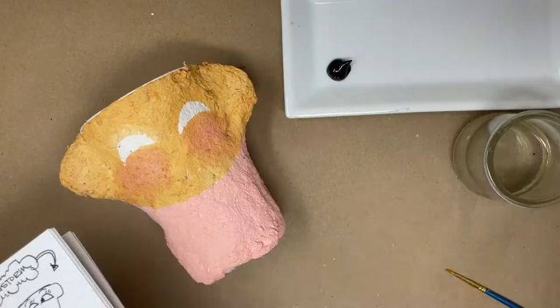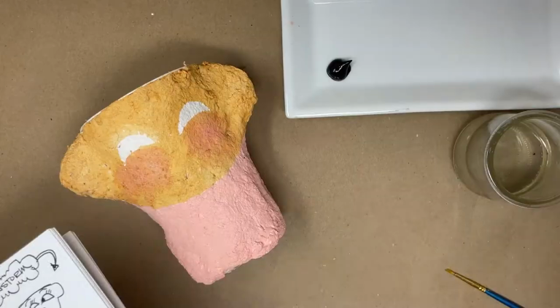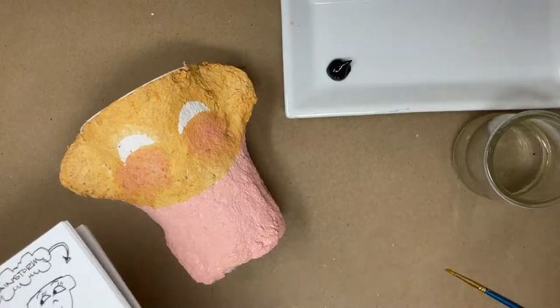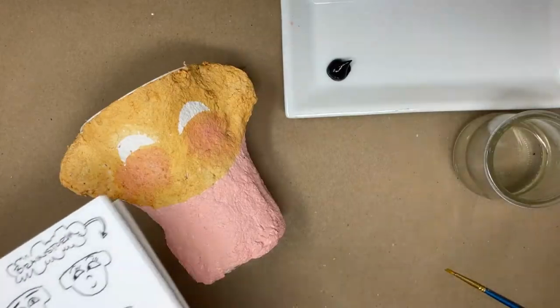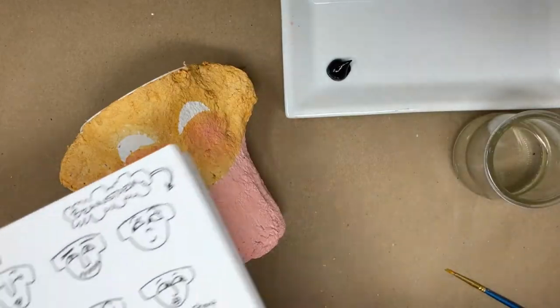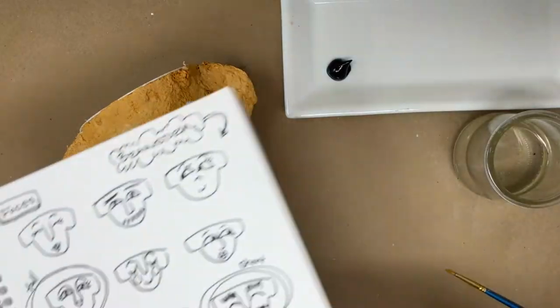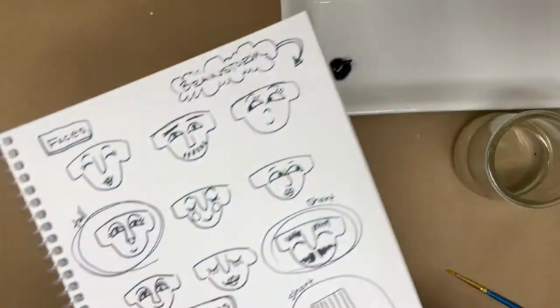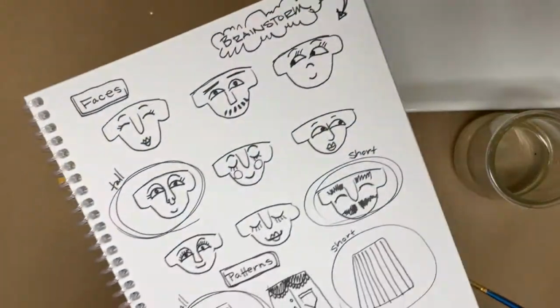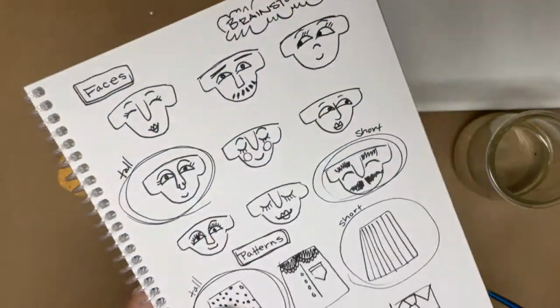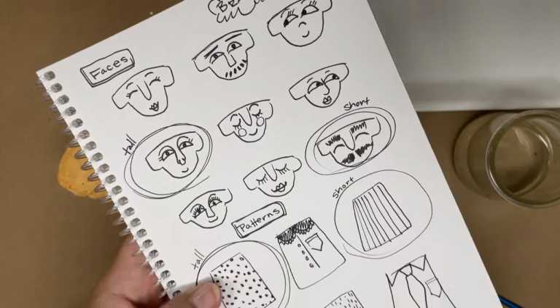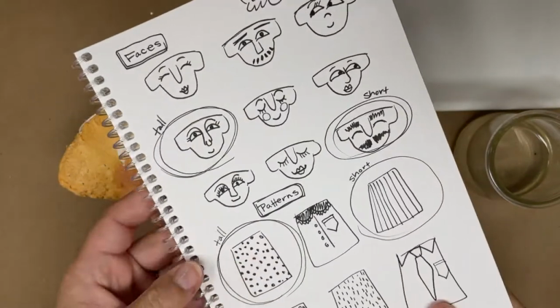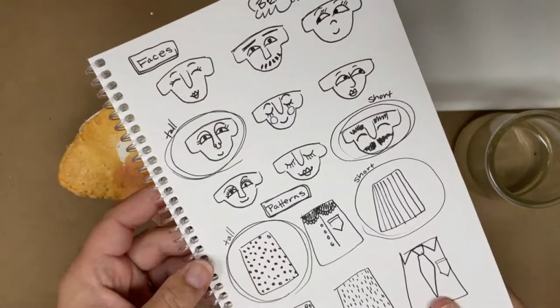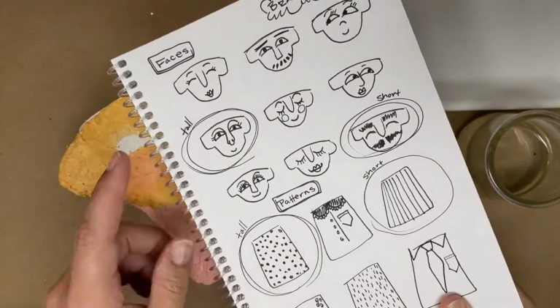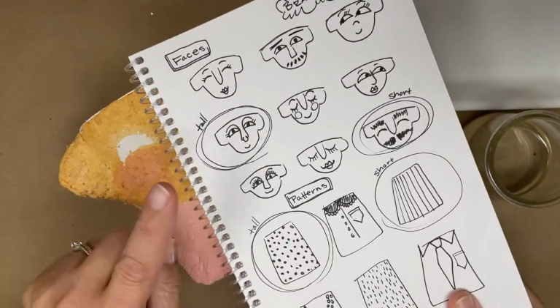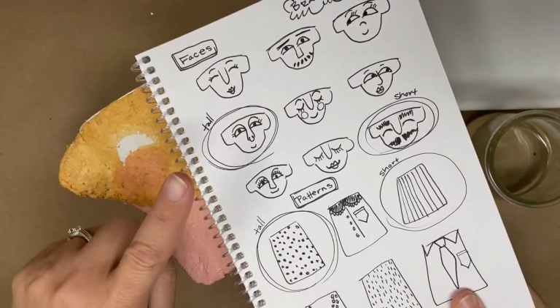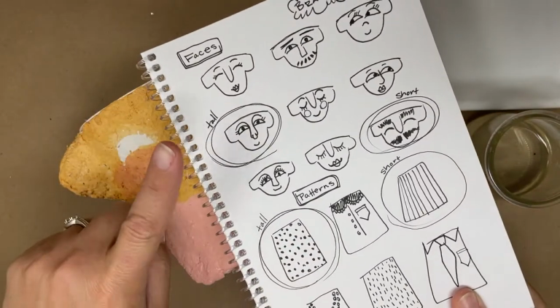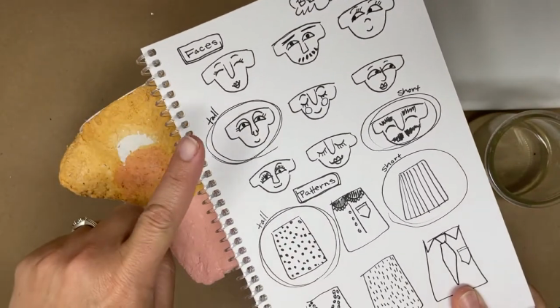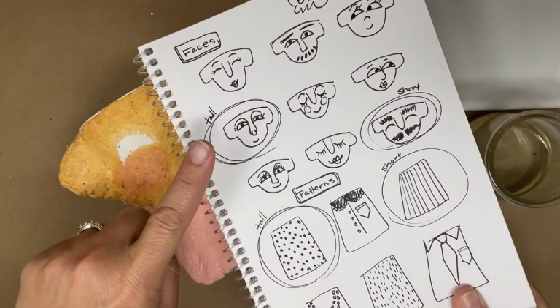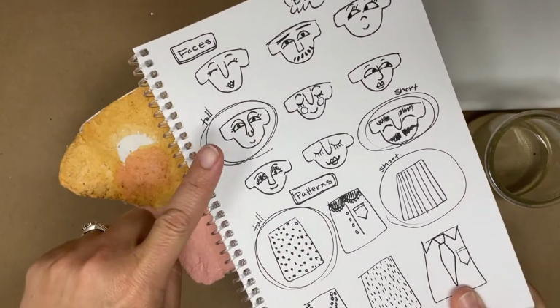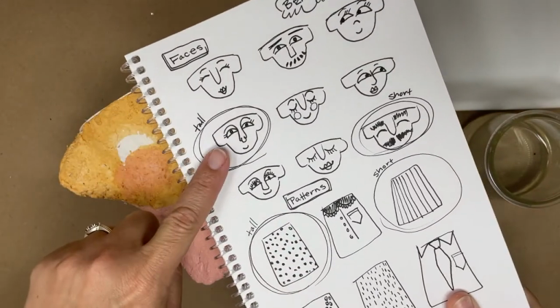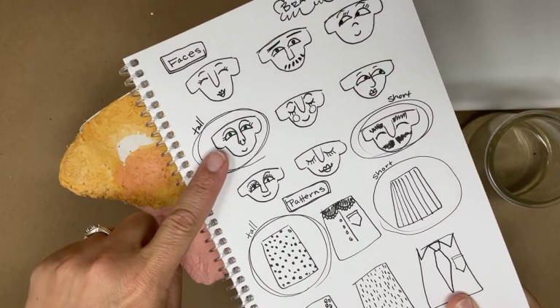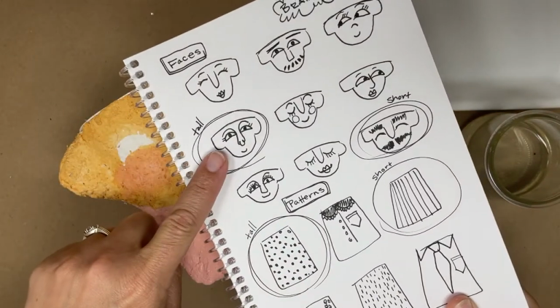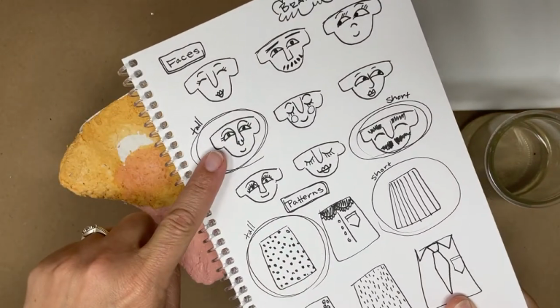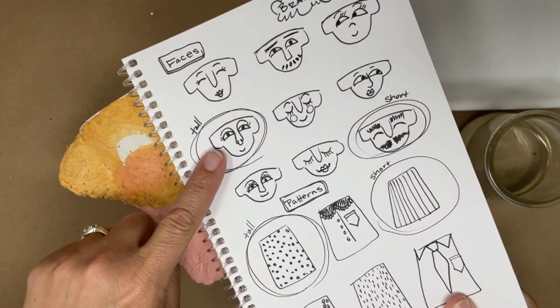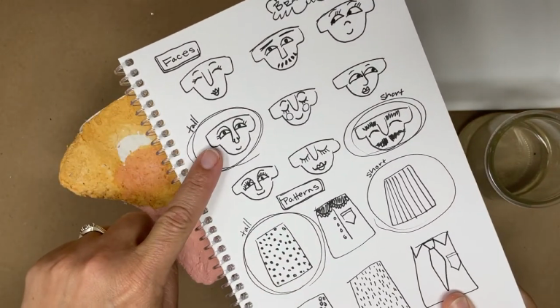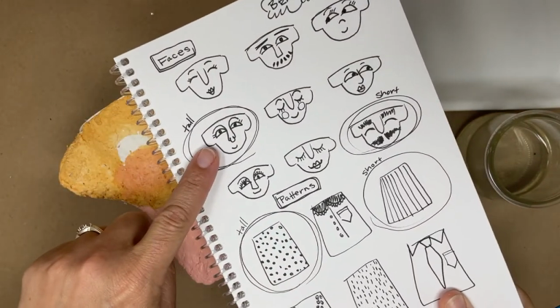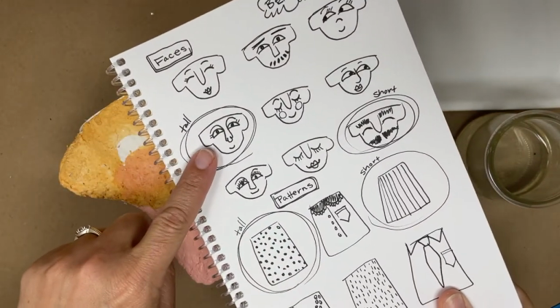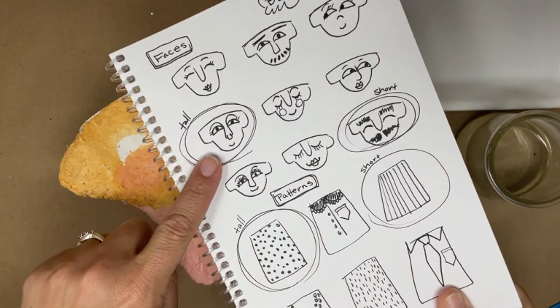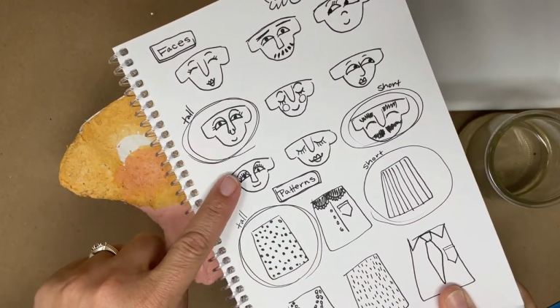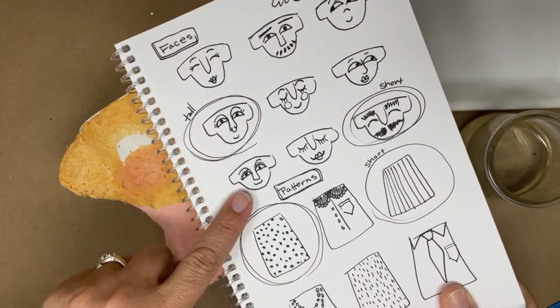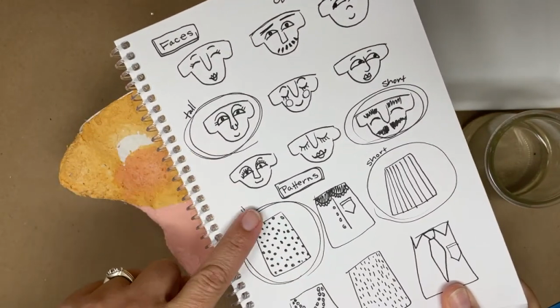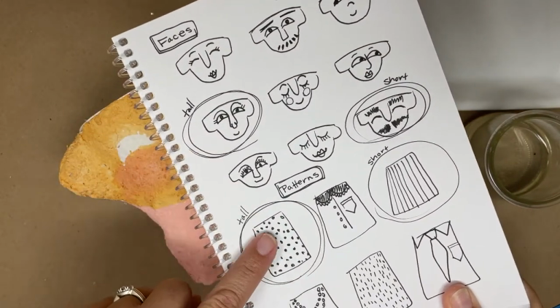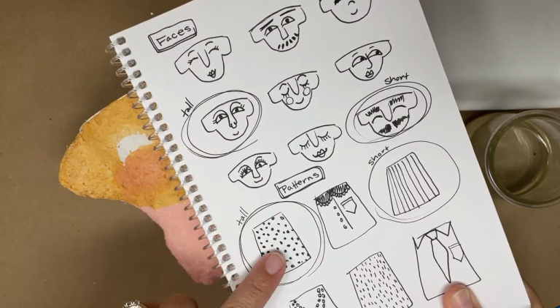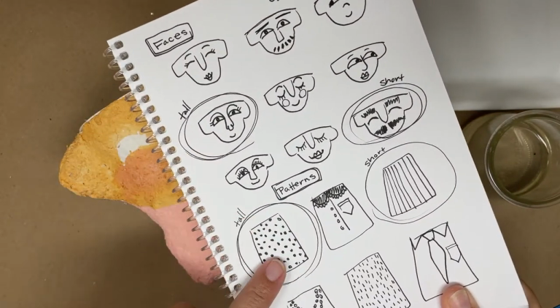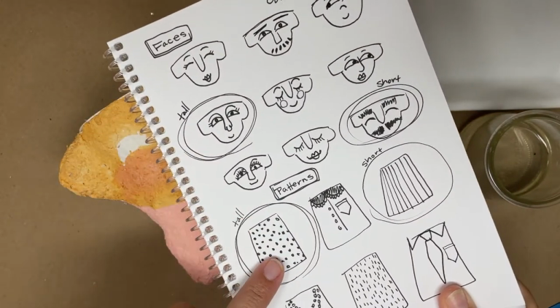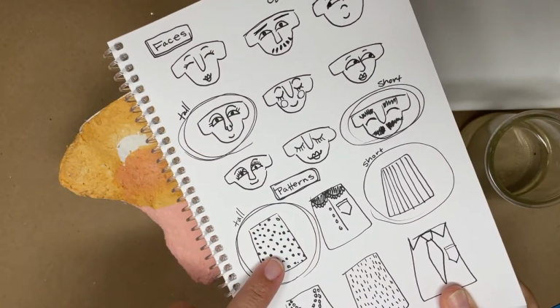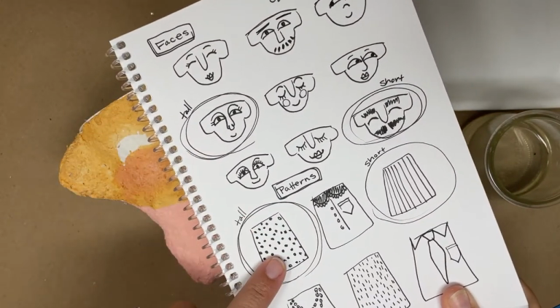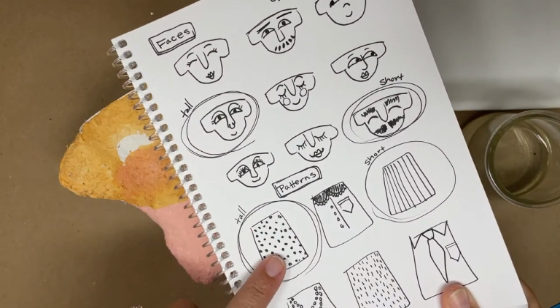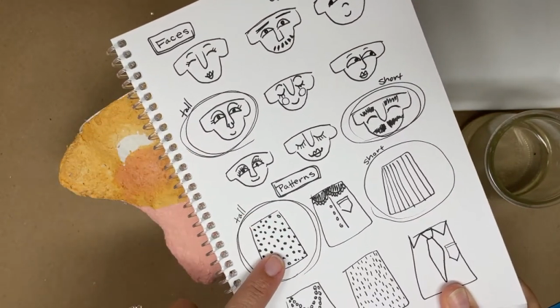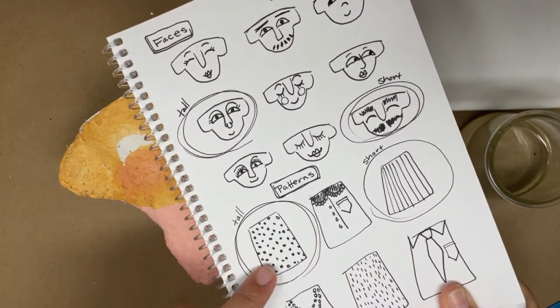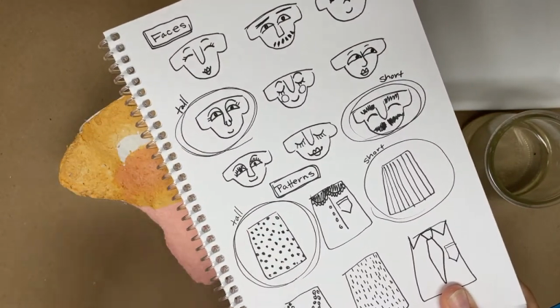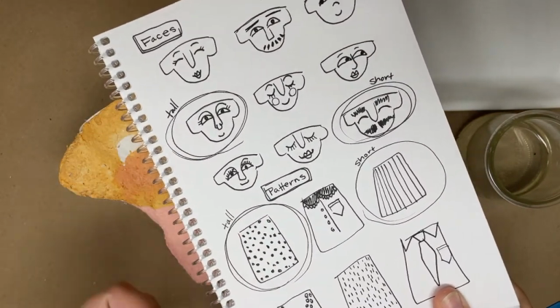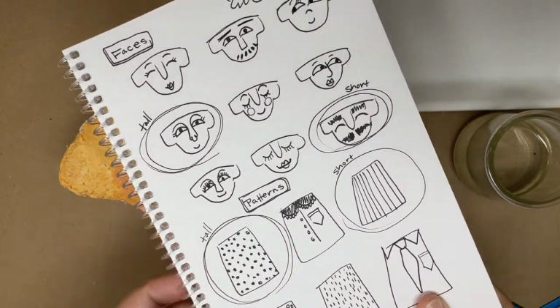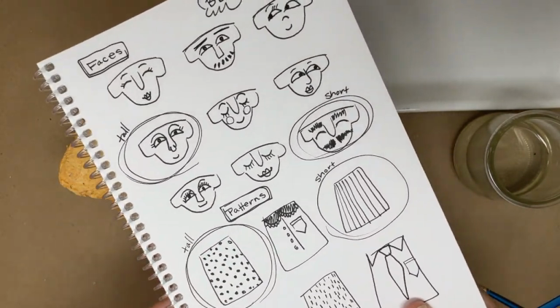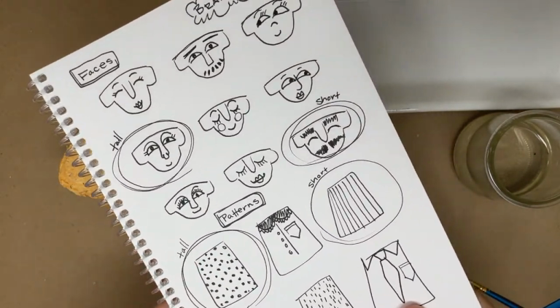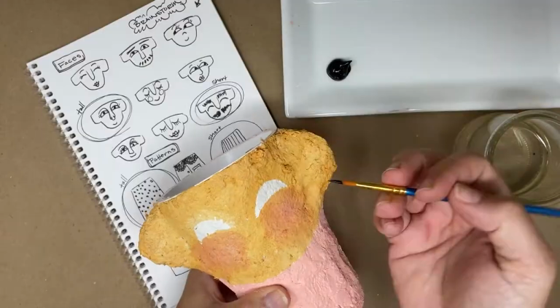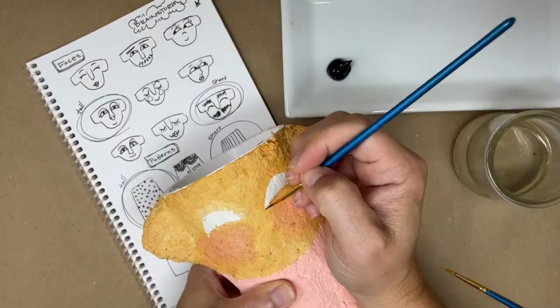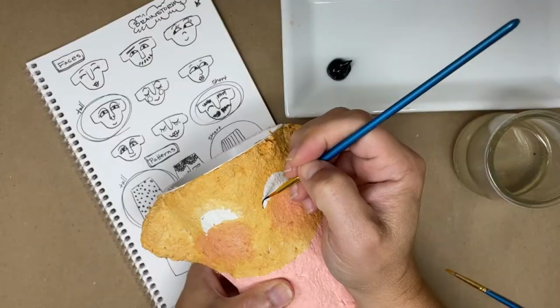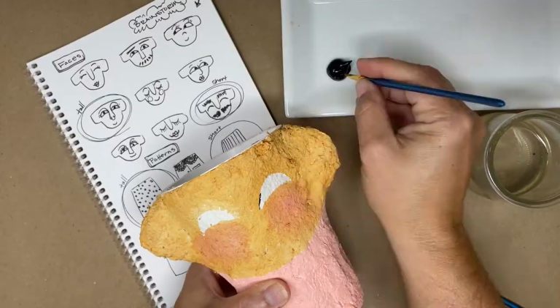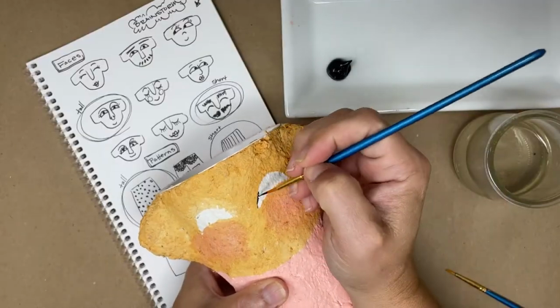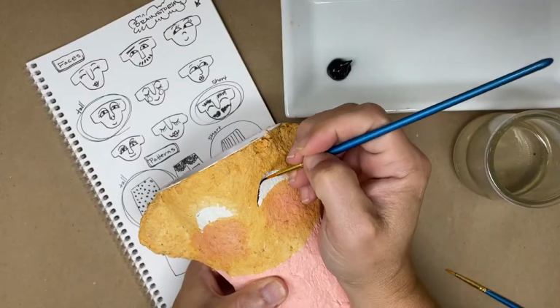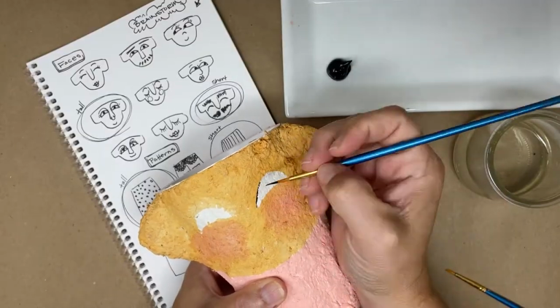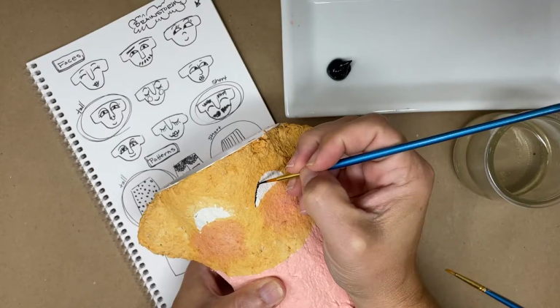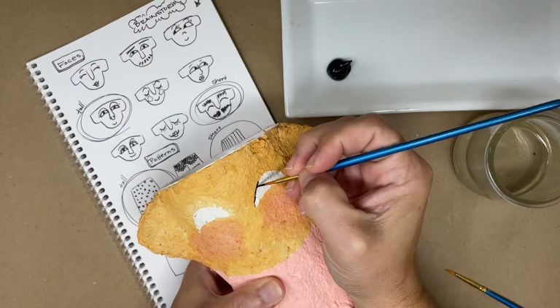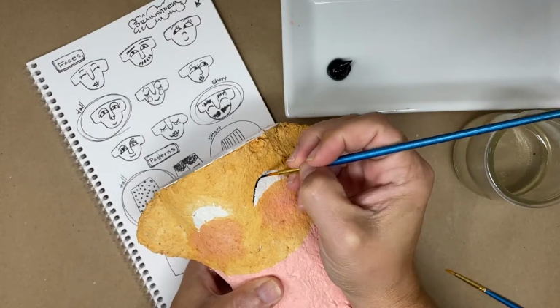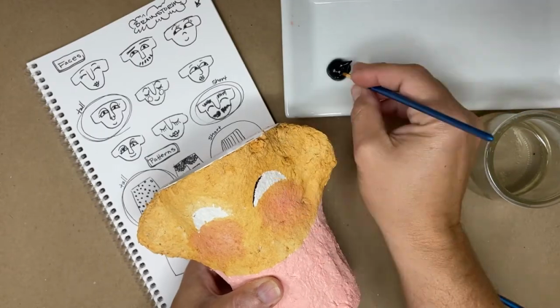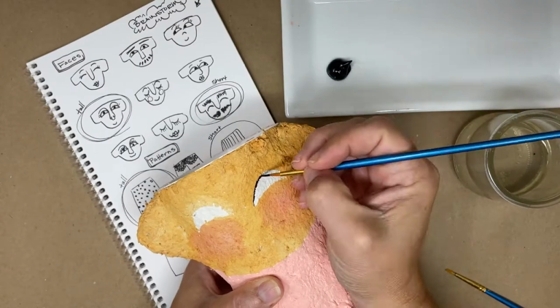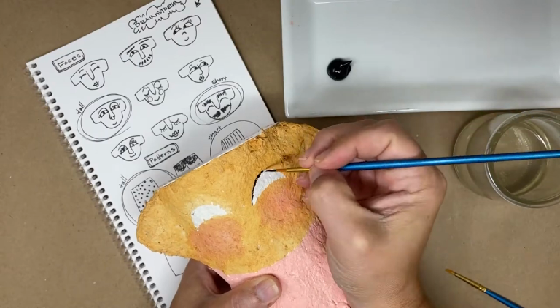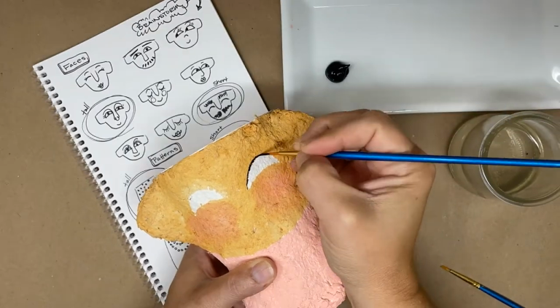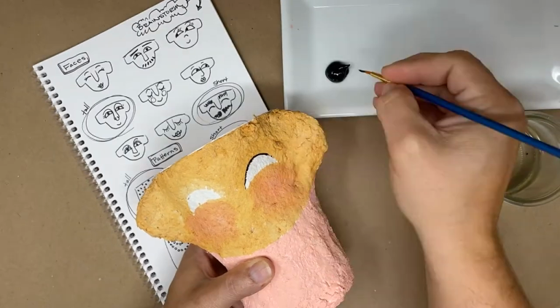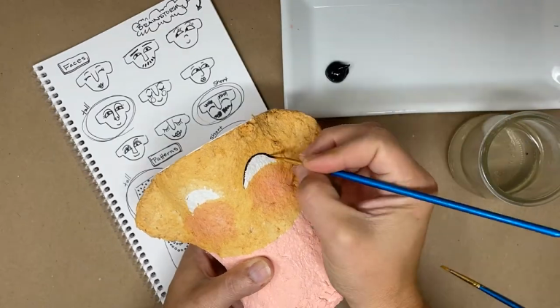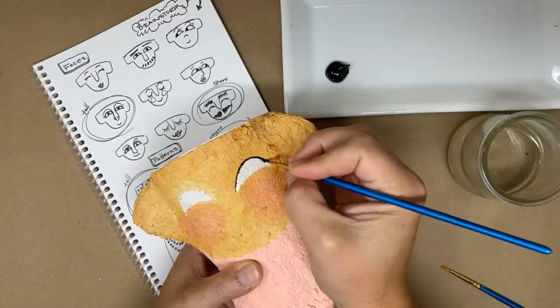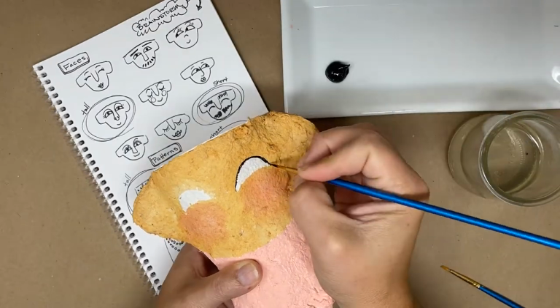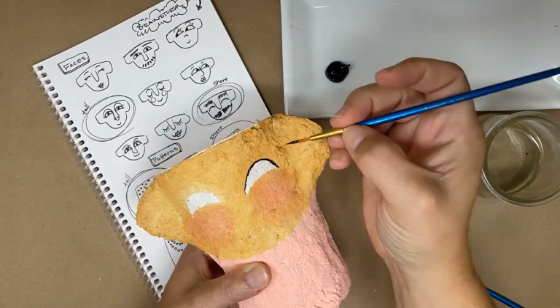While allowing the paint to dry, brainstorm ideas for the details in a sketchbook. Then add the details with acrylic paint.